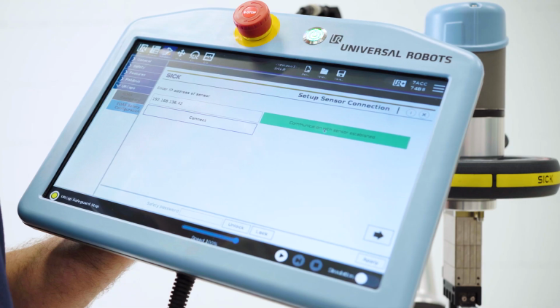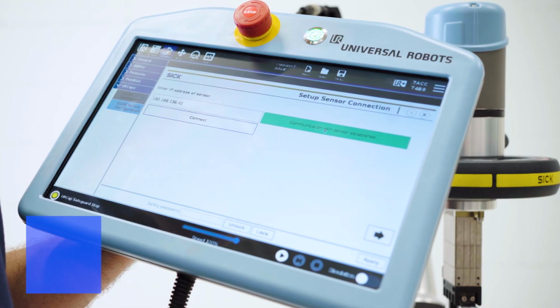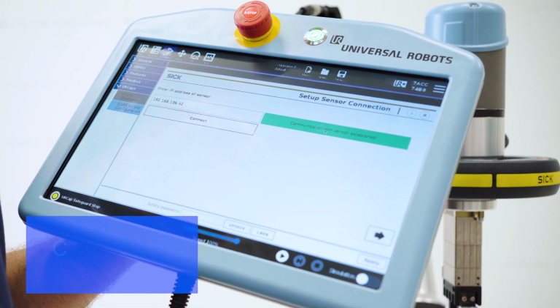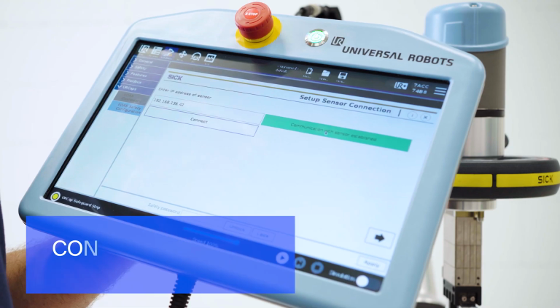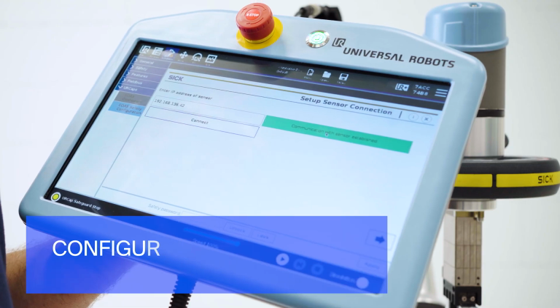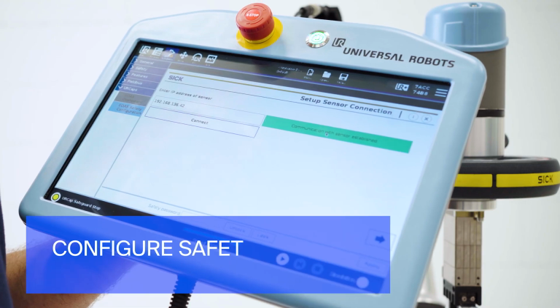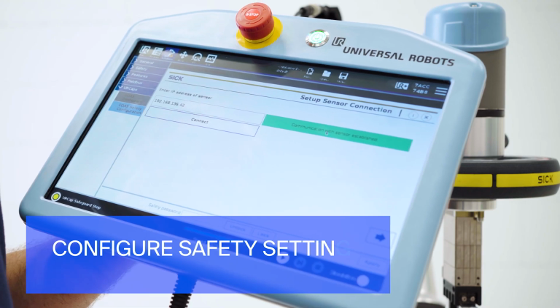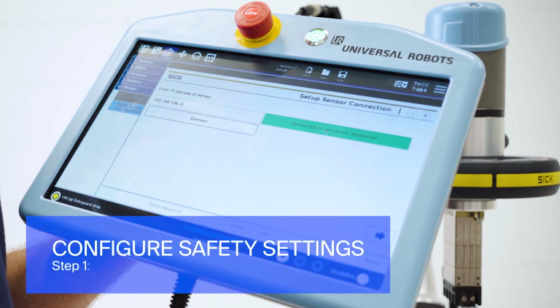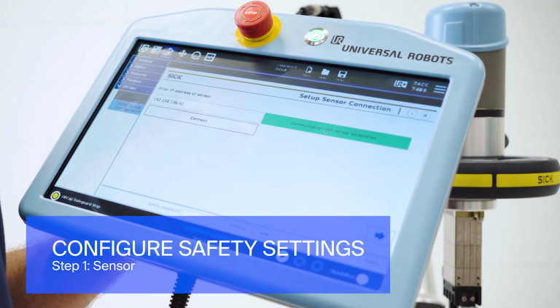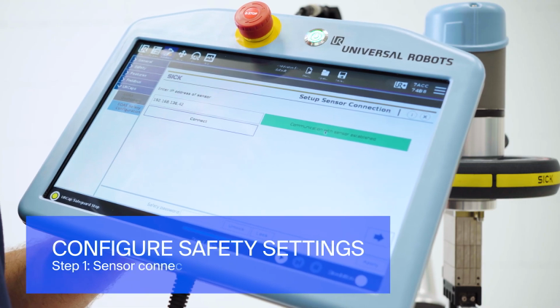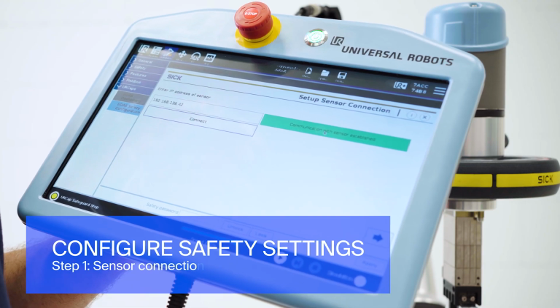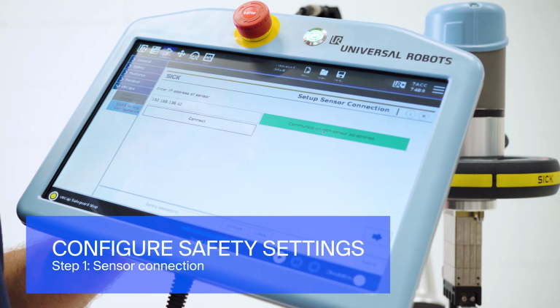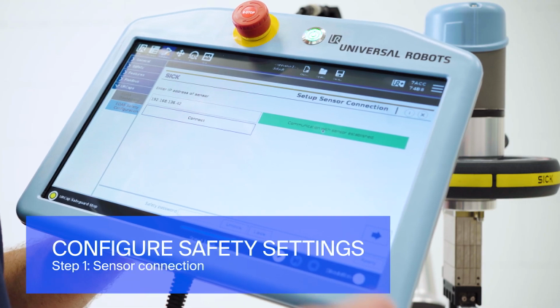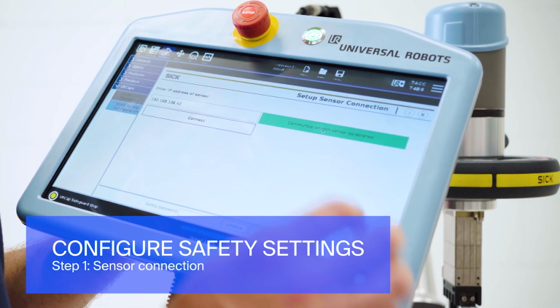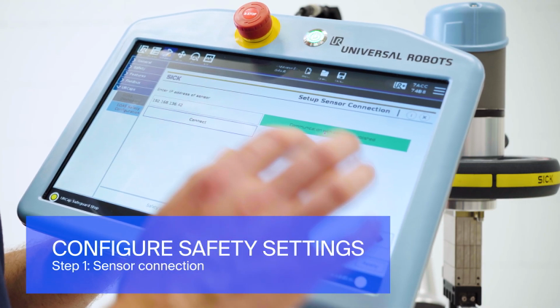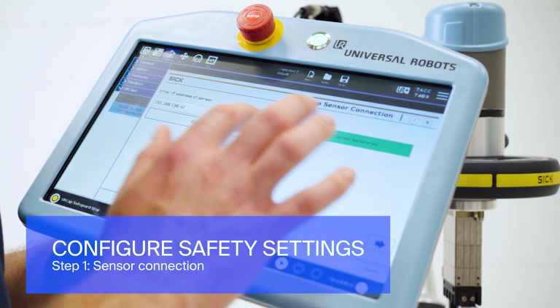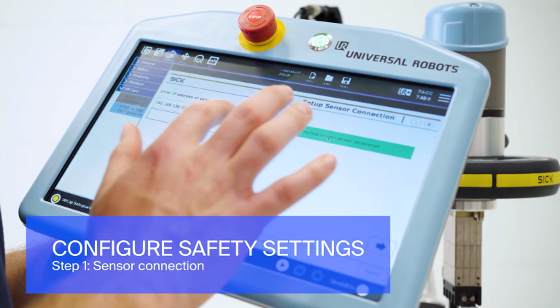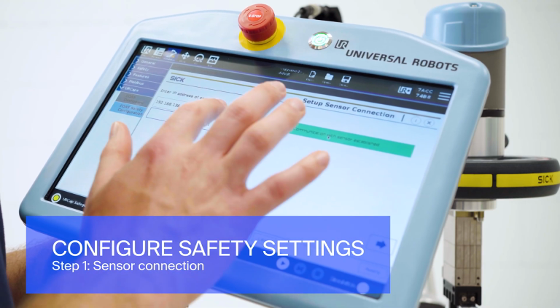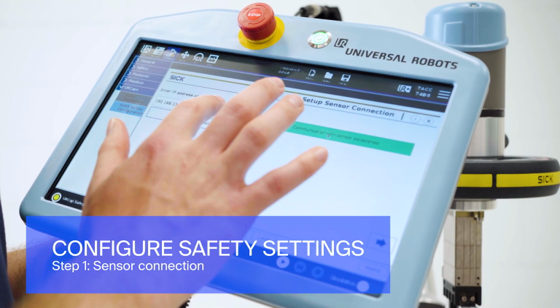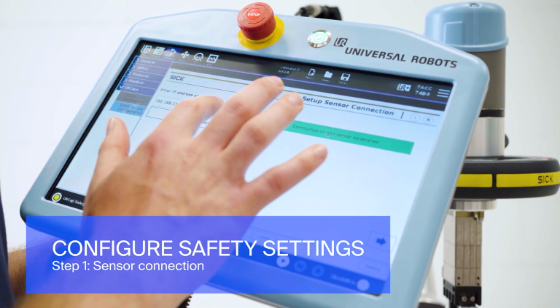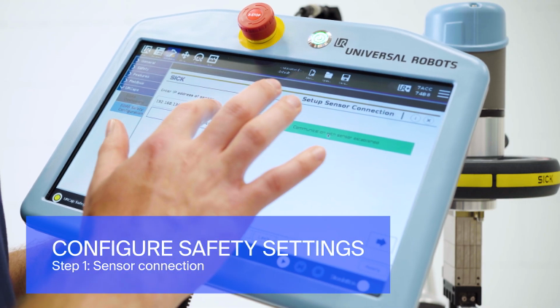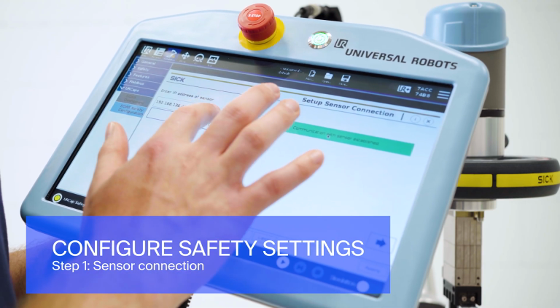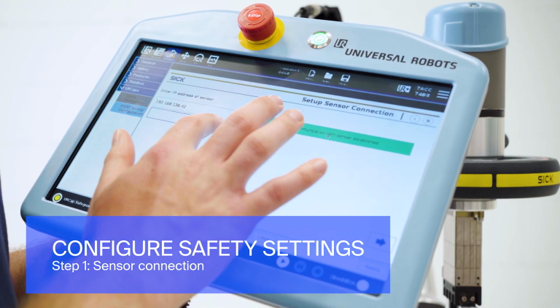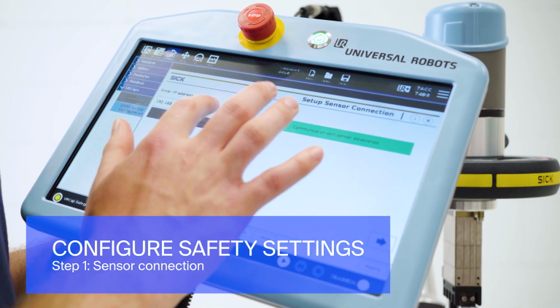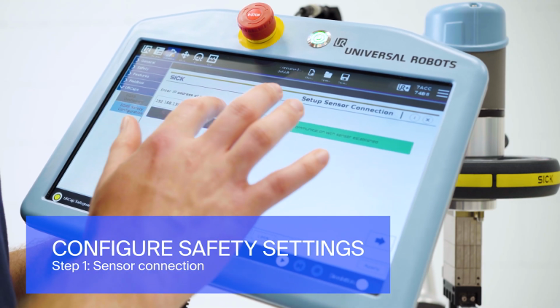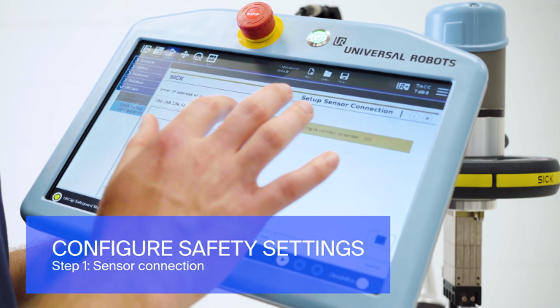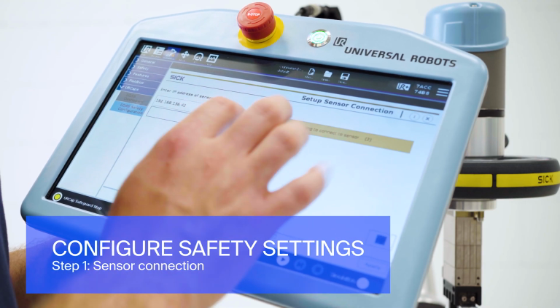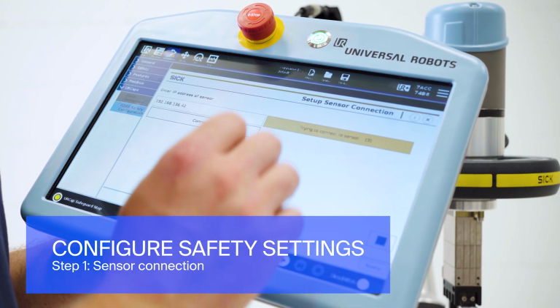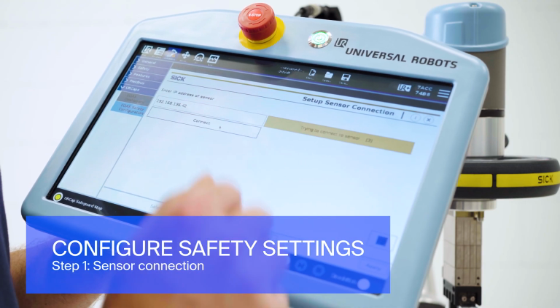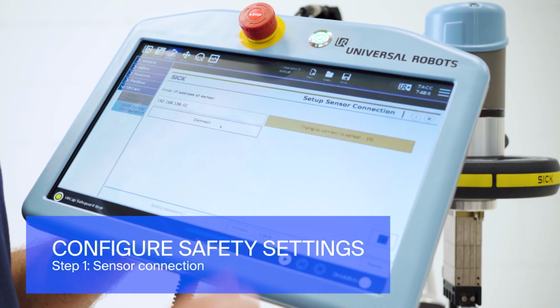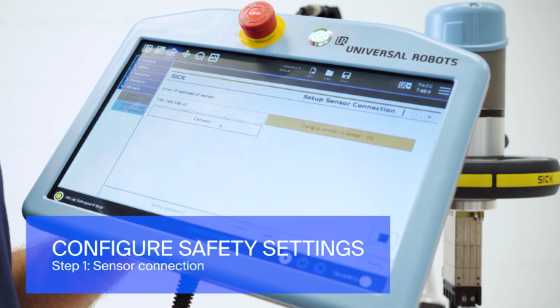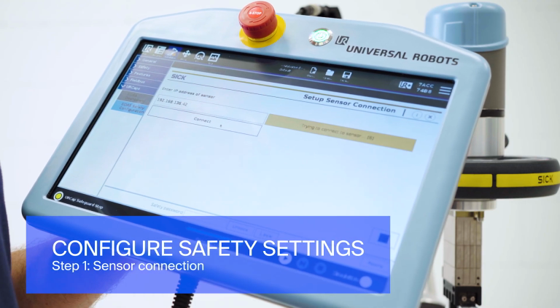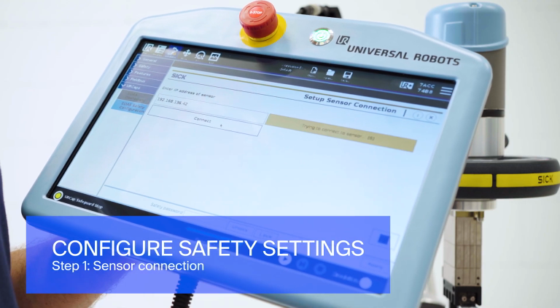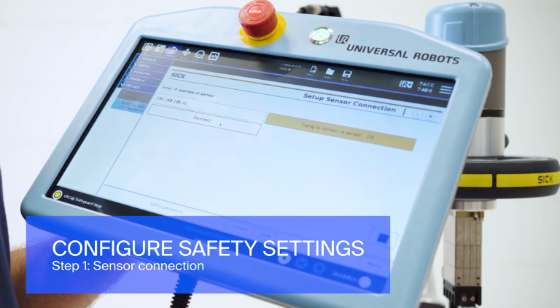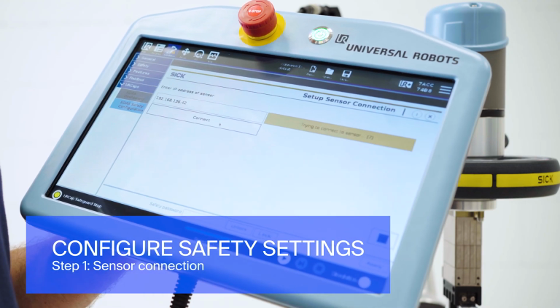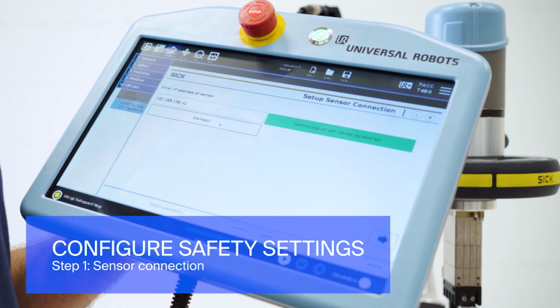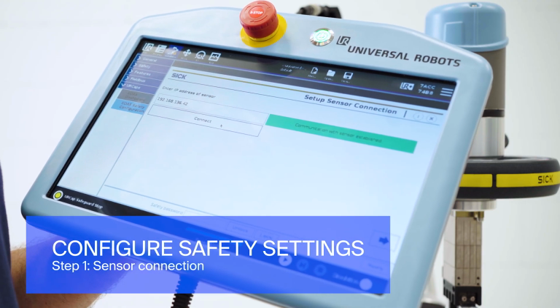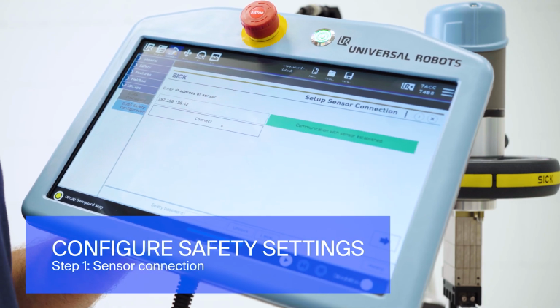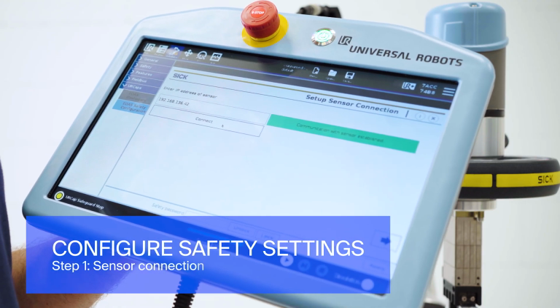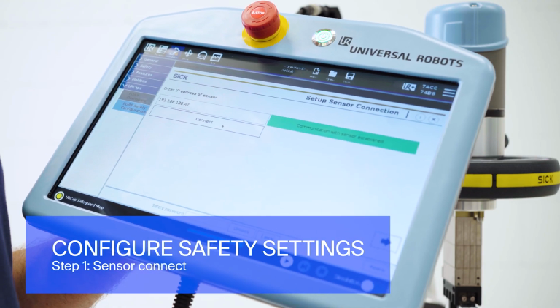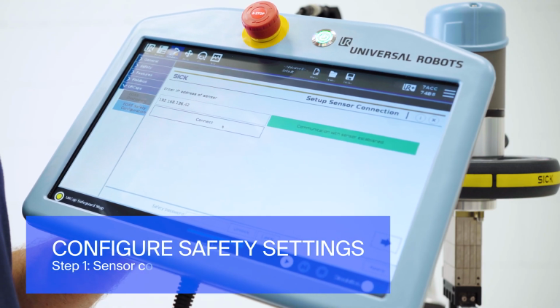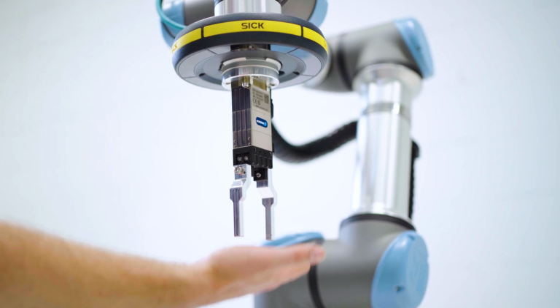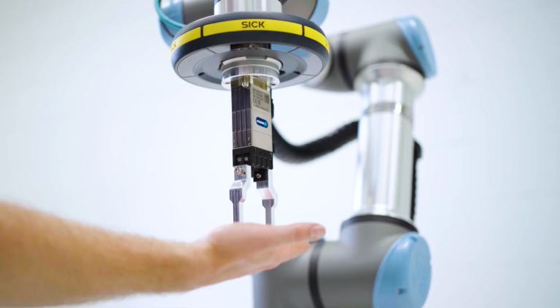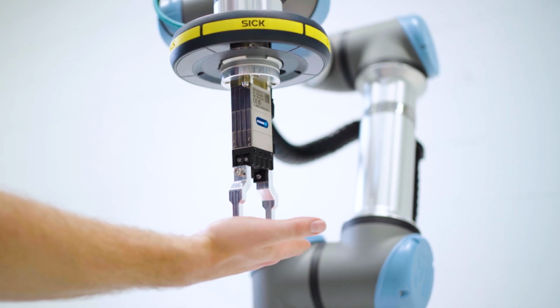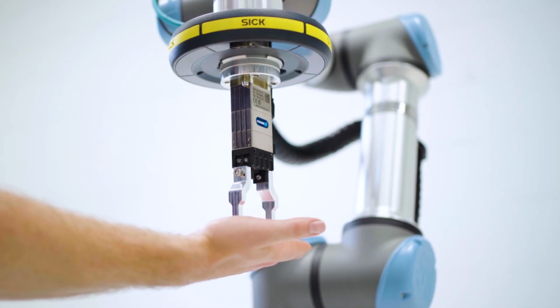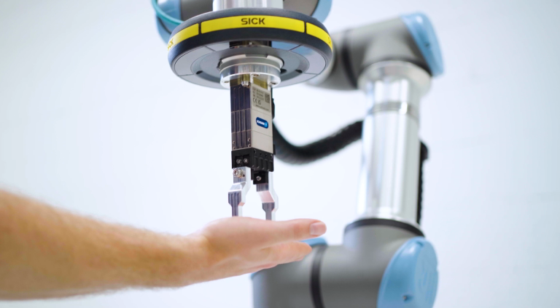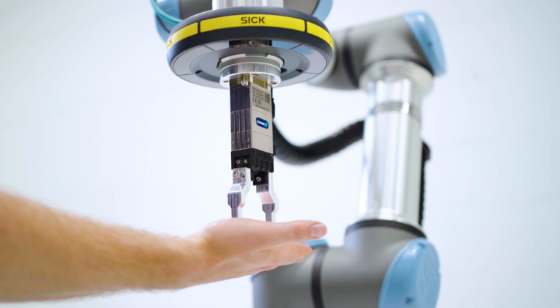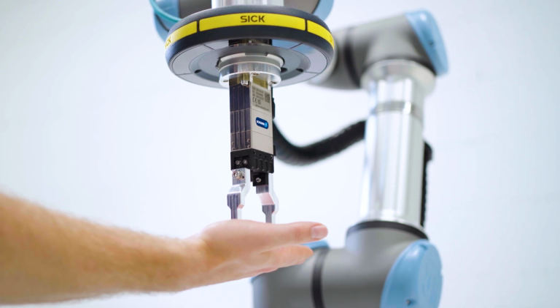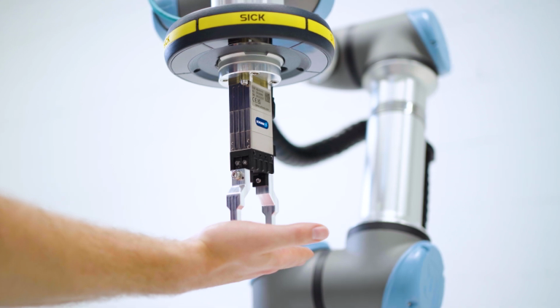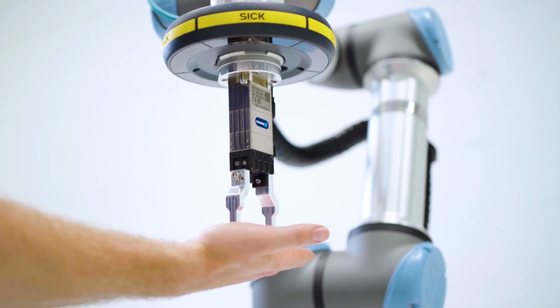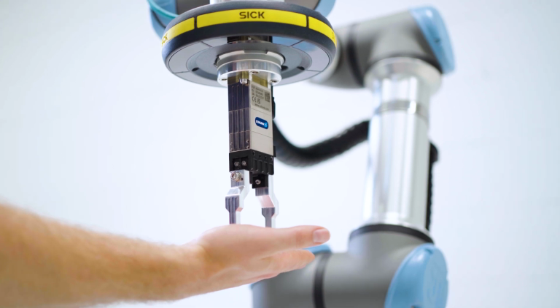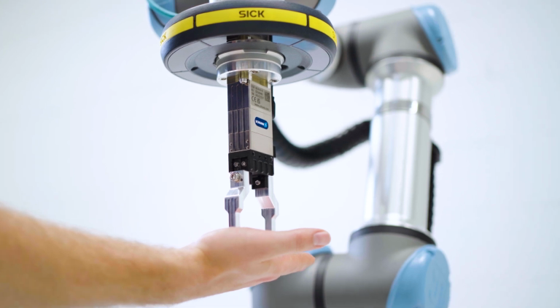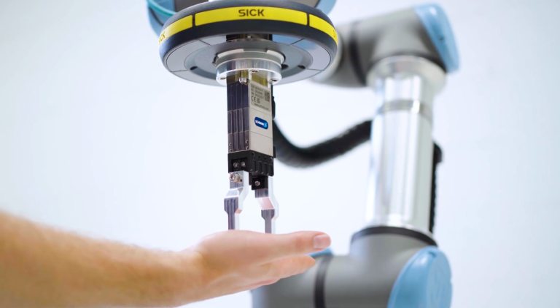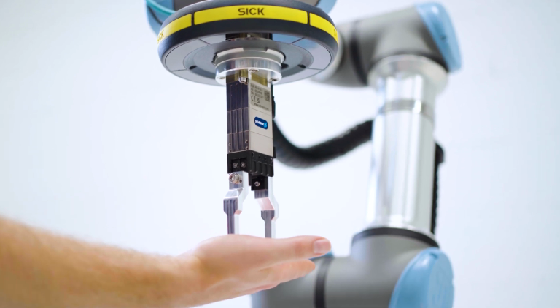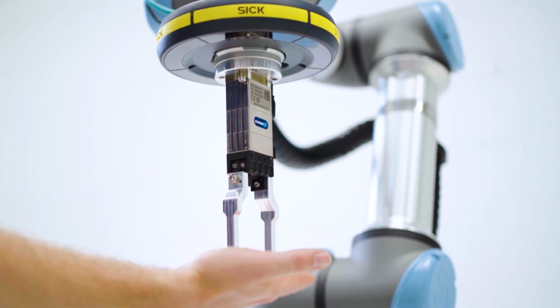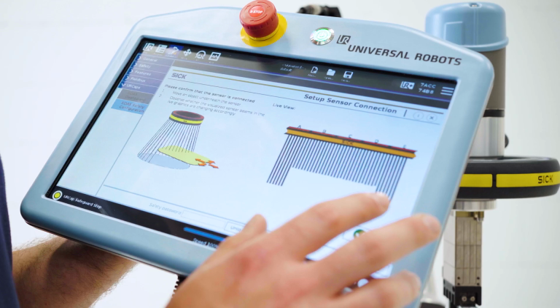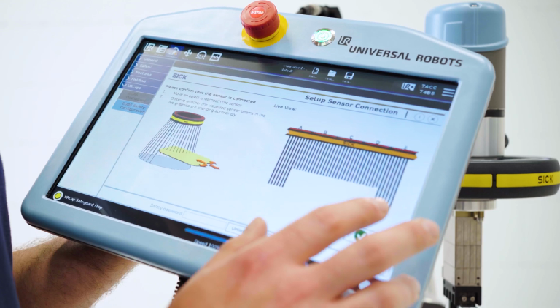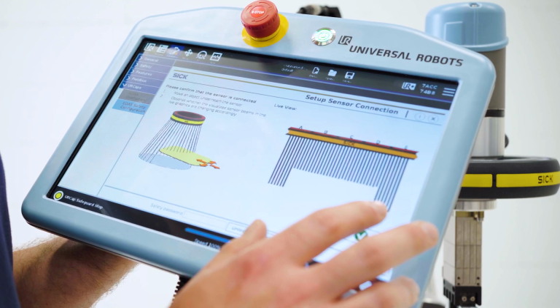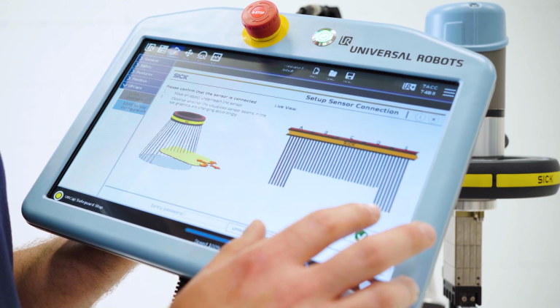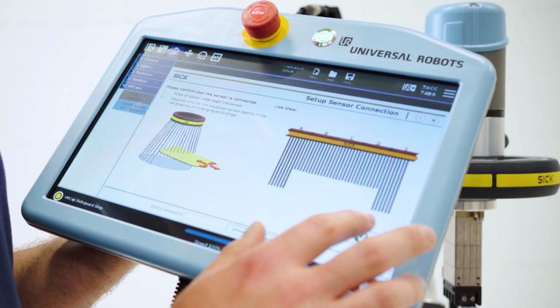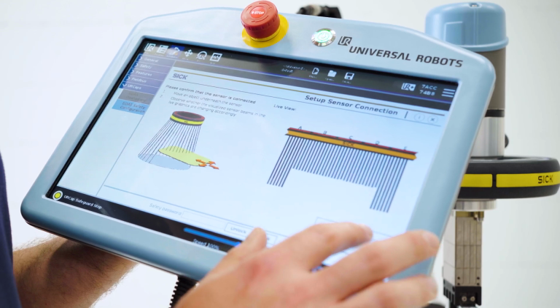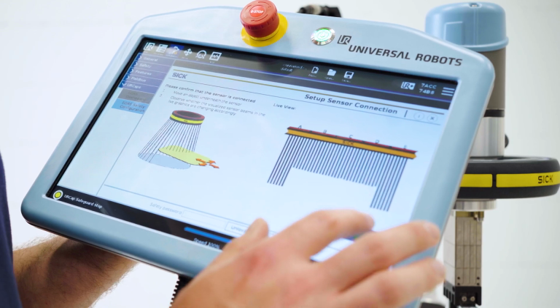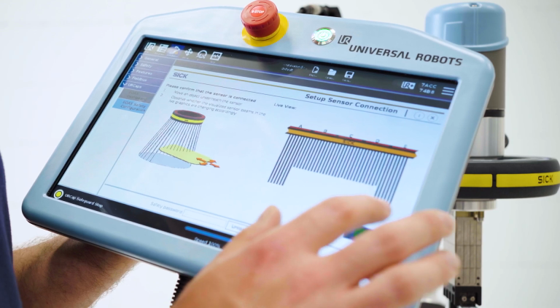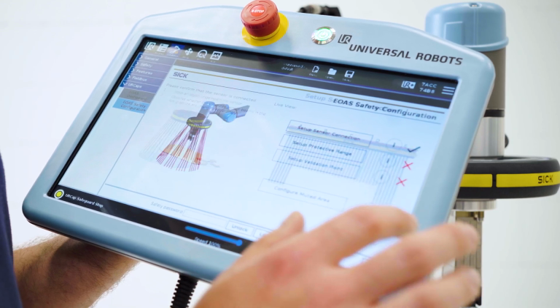Configuring the safety settings starts with establishing the communication link between the sensor and the robot controller by setting the IP address.